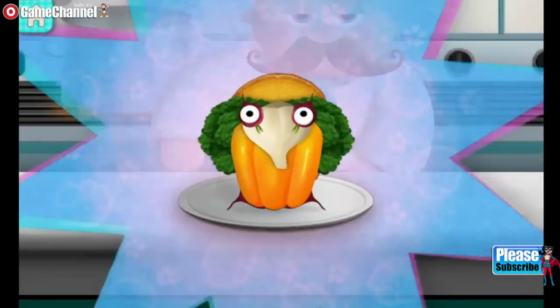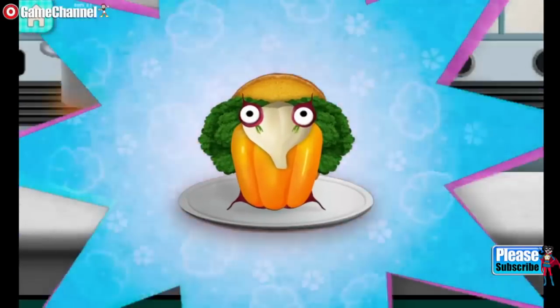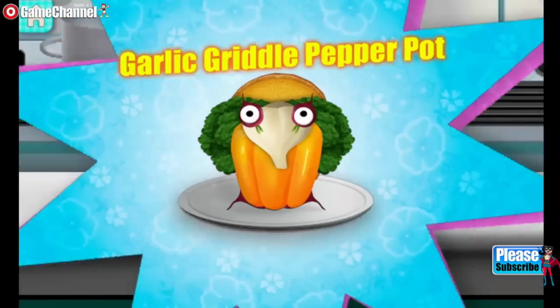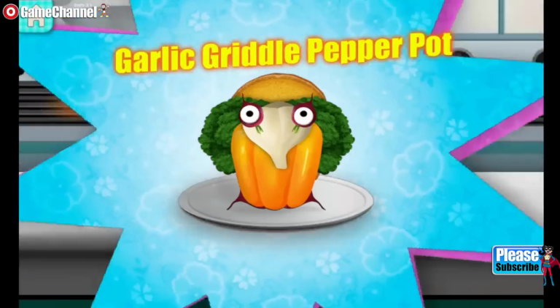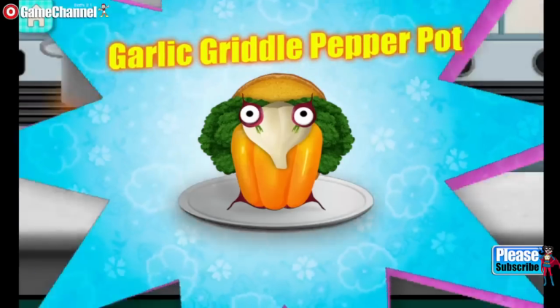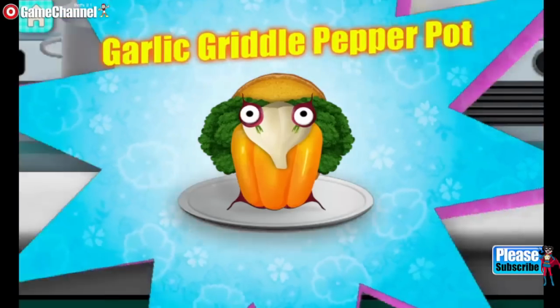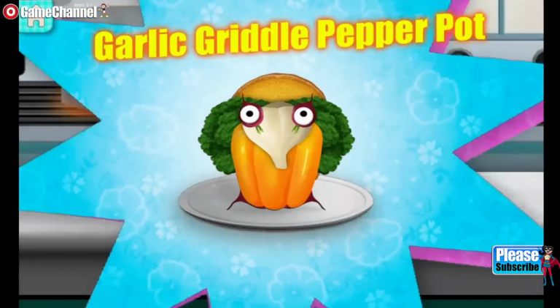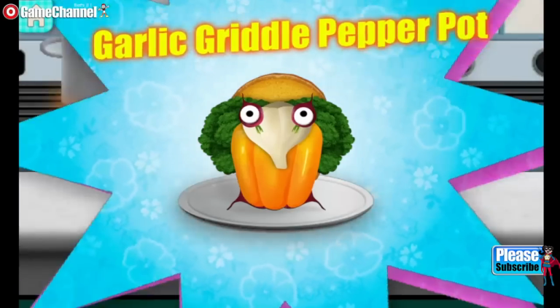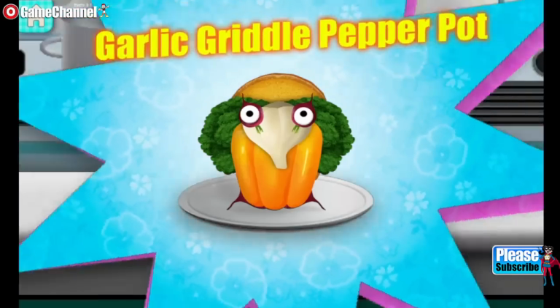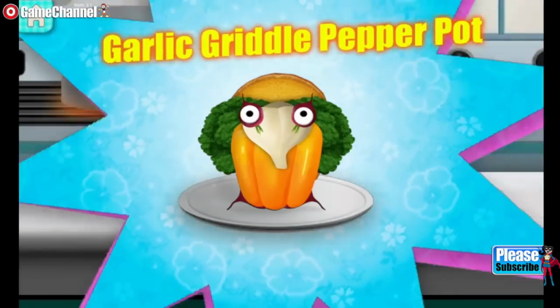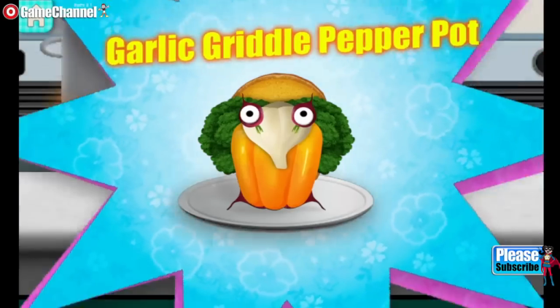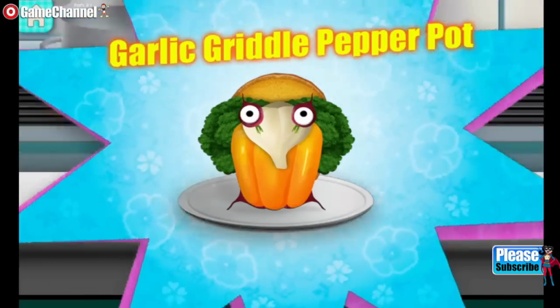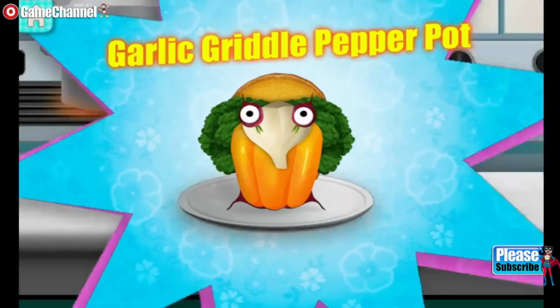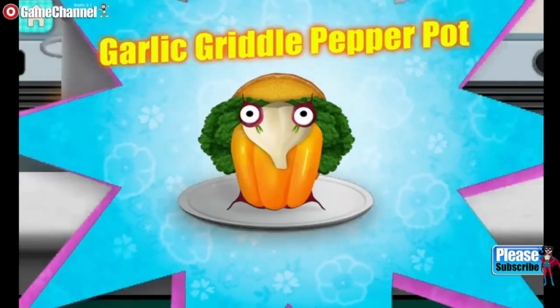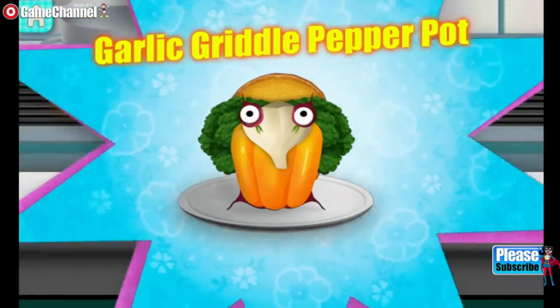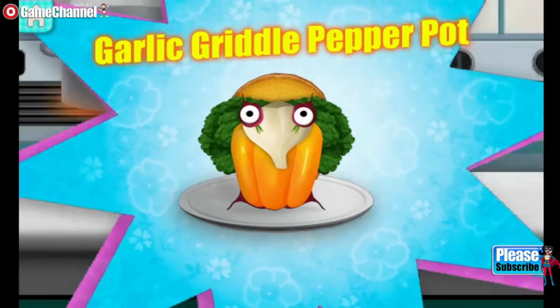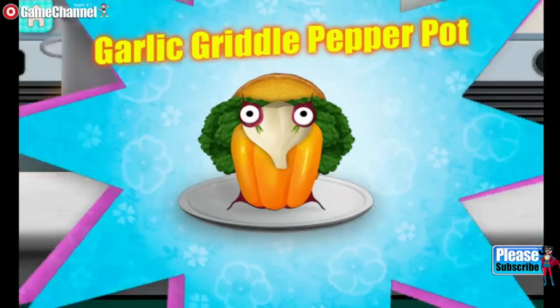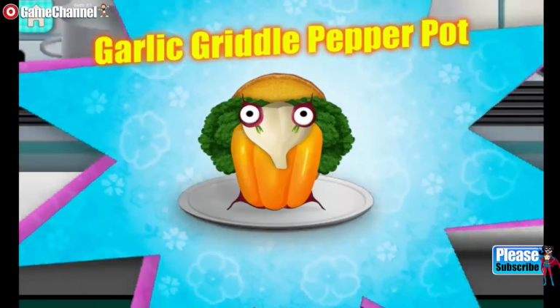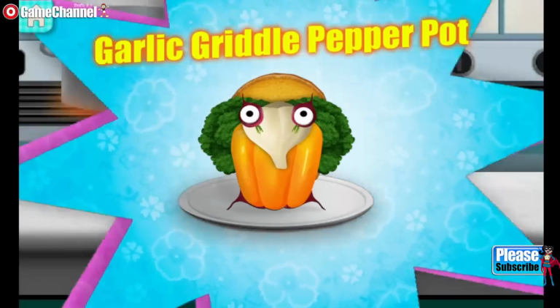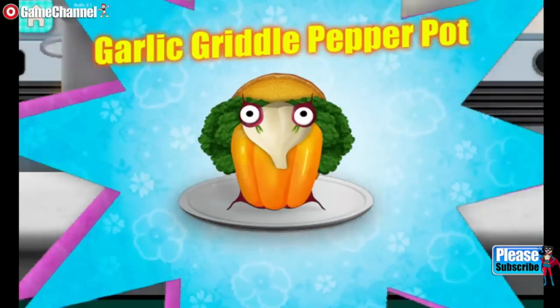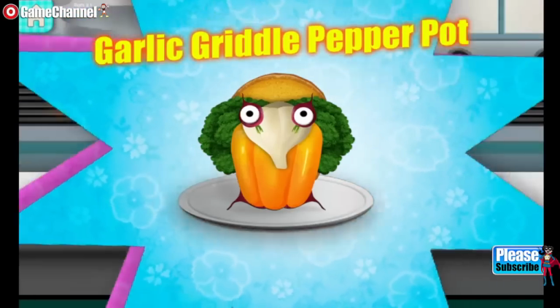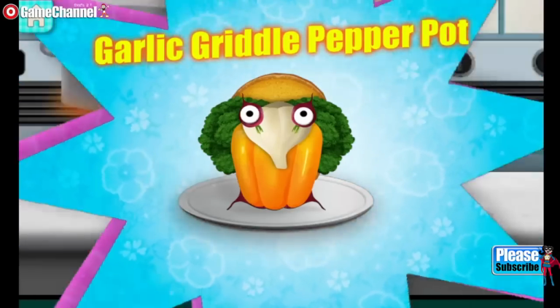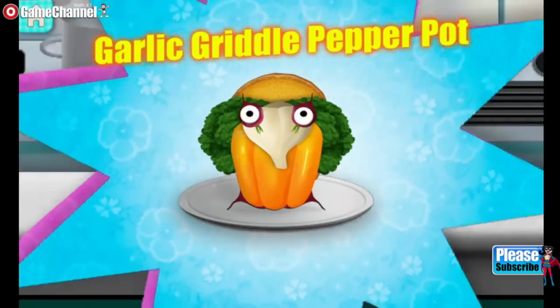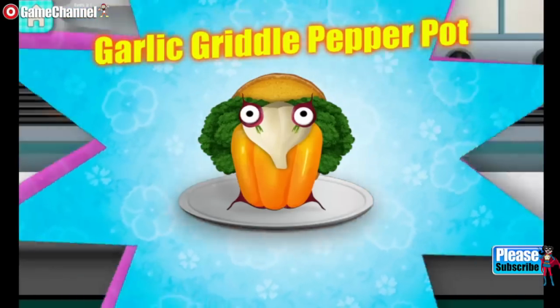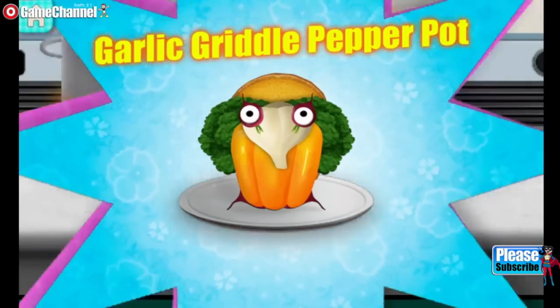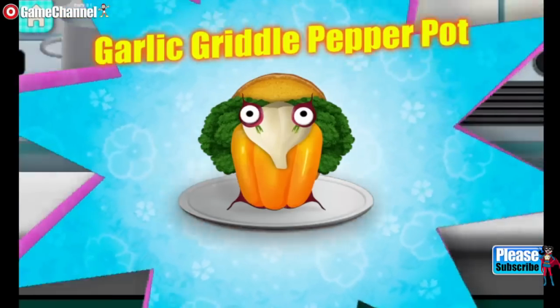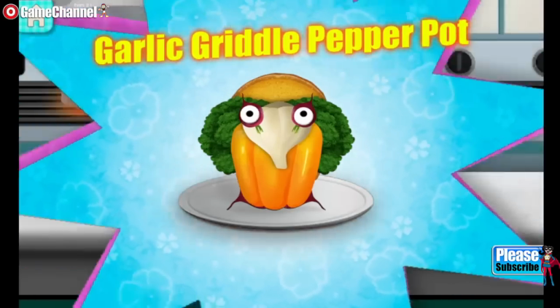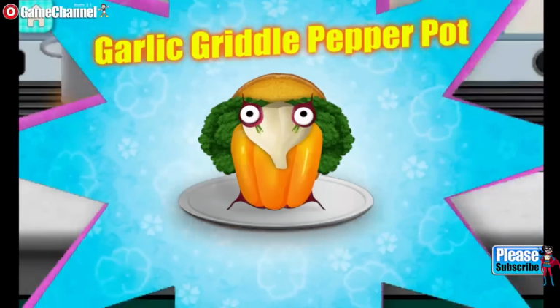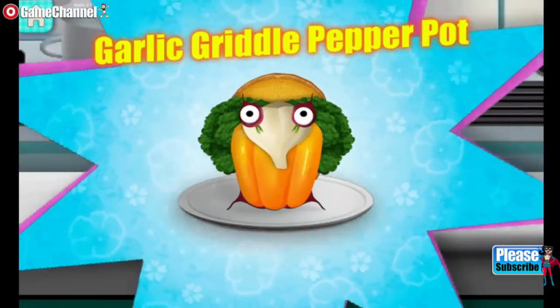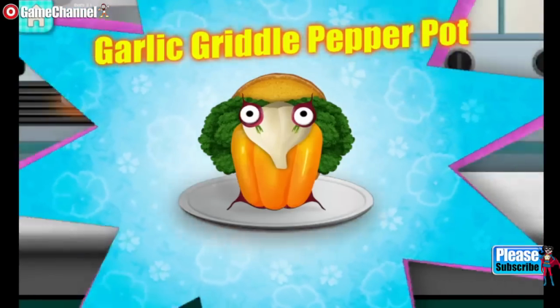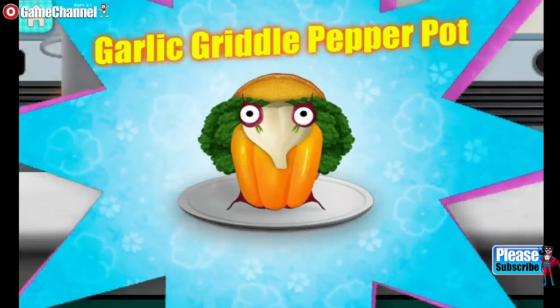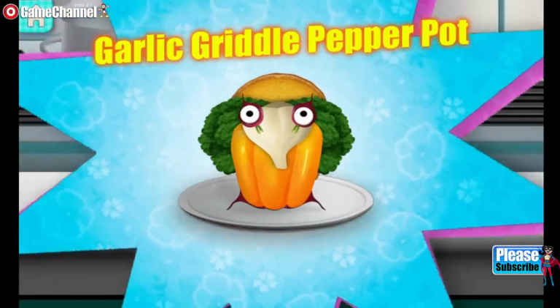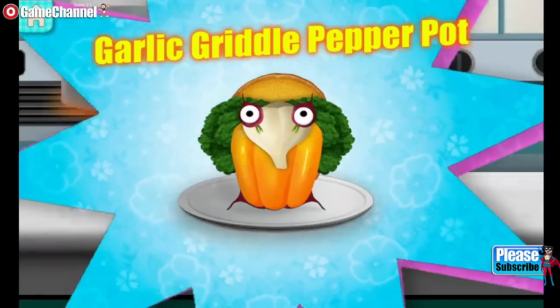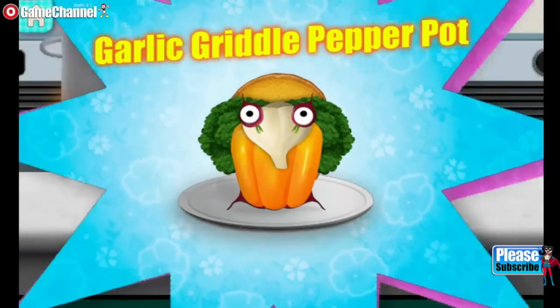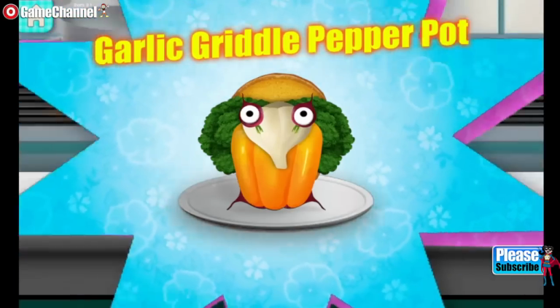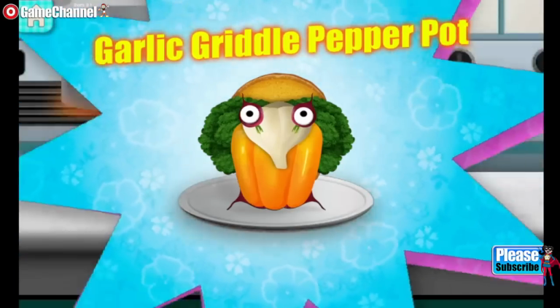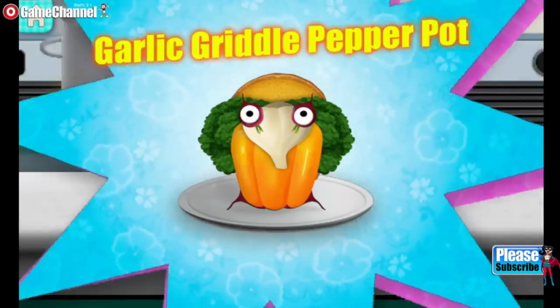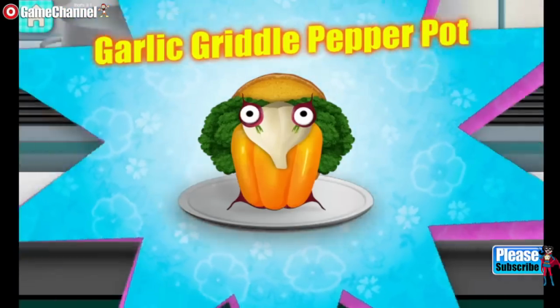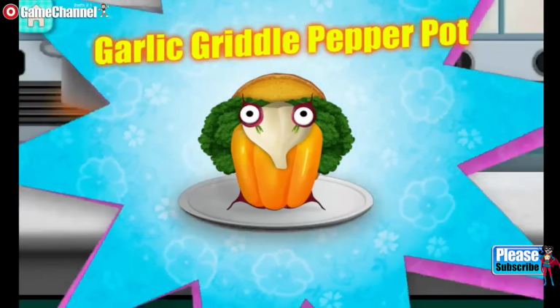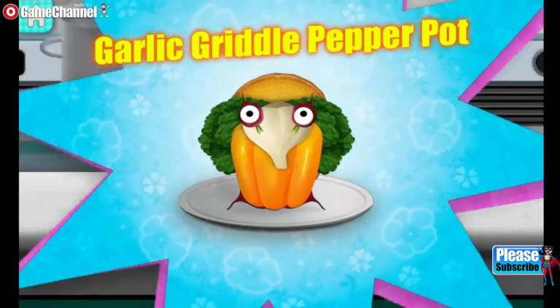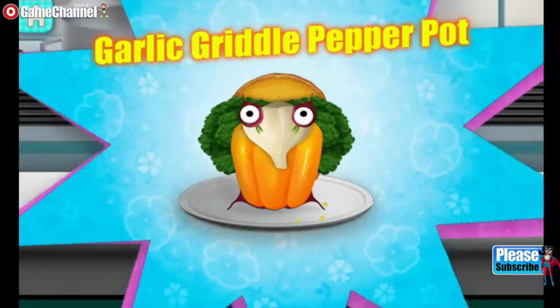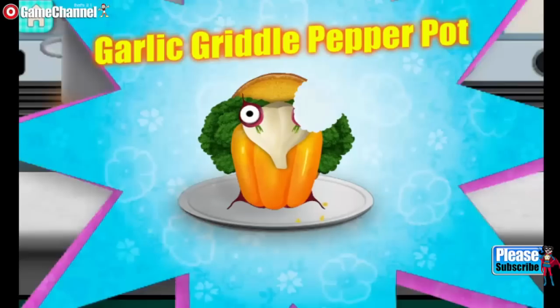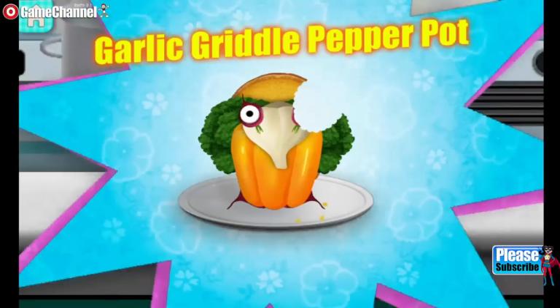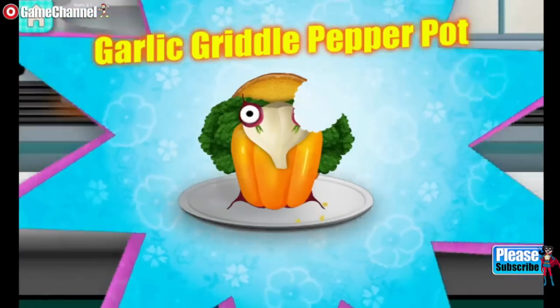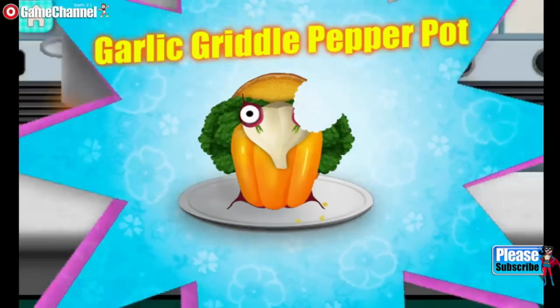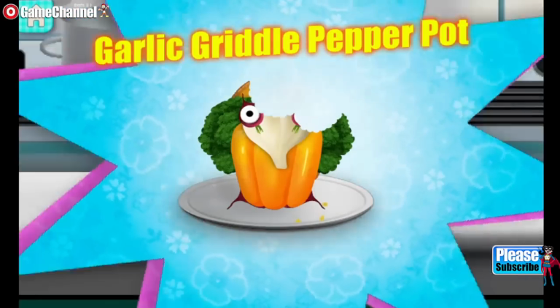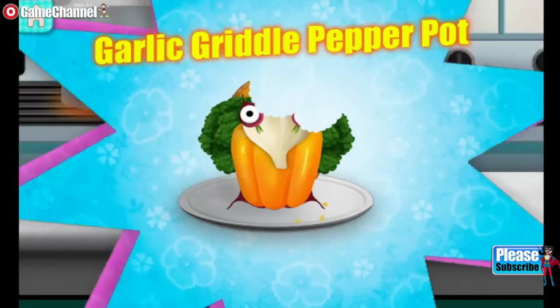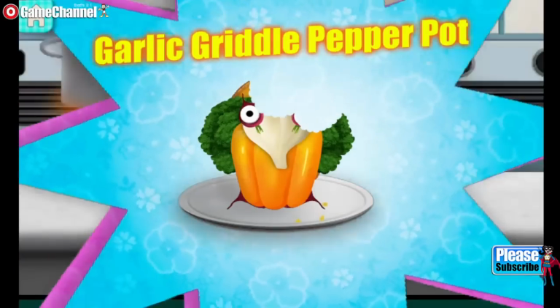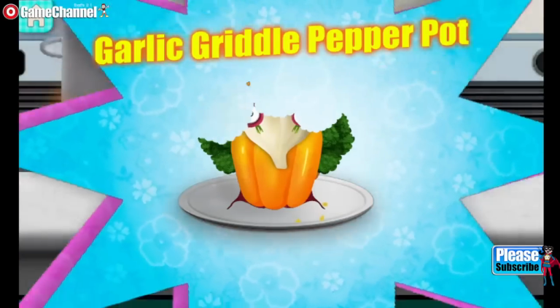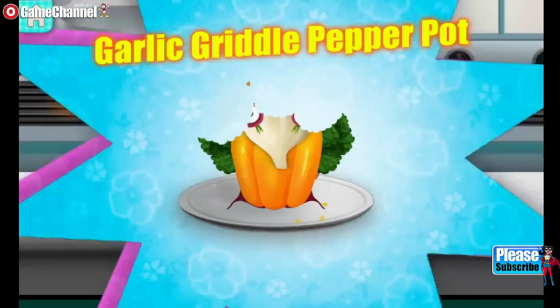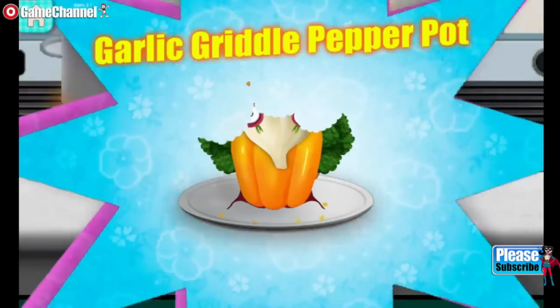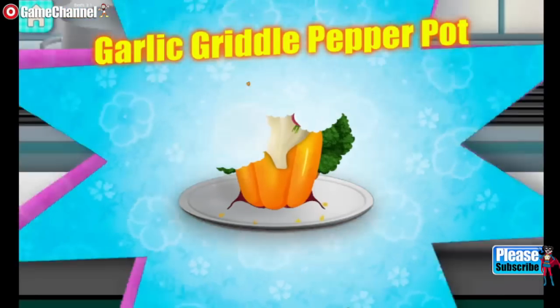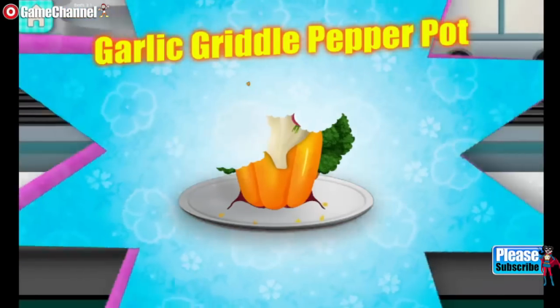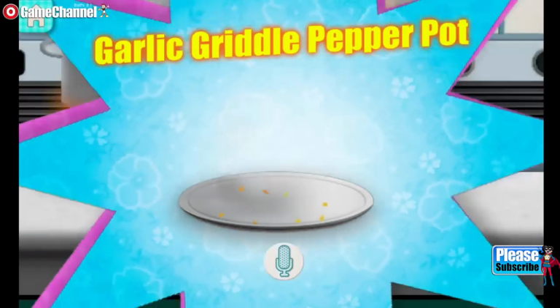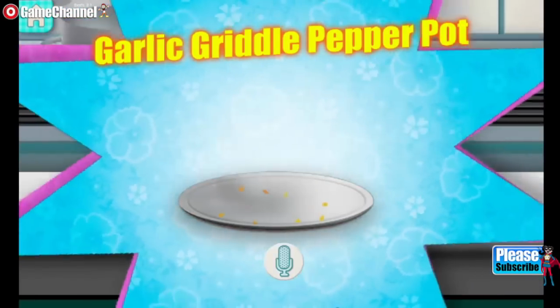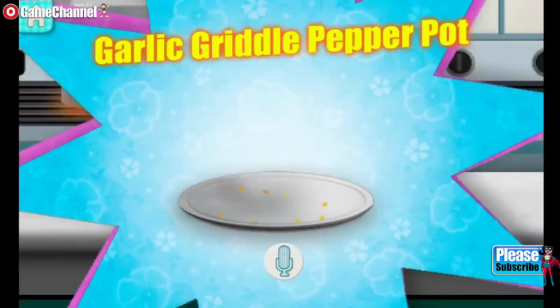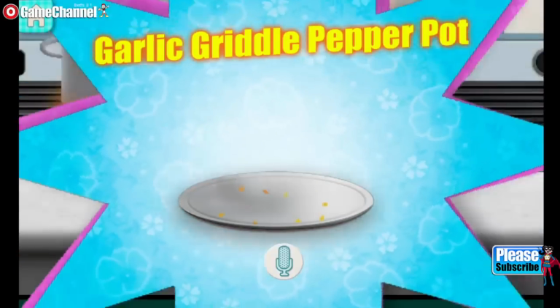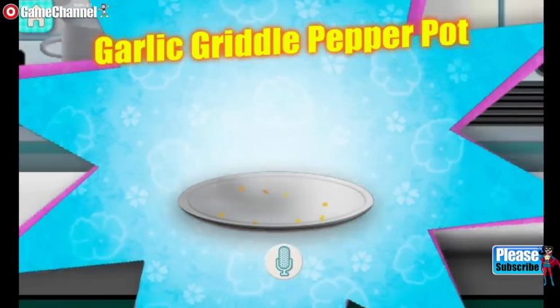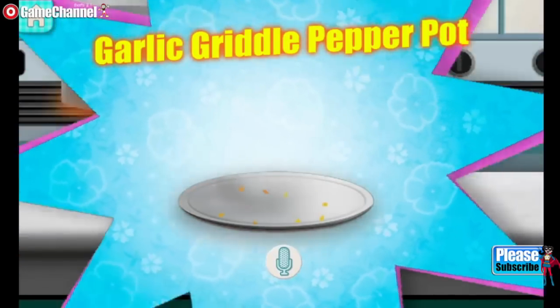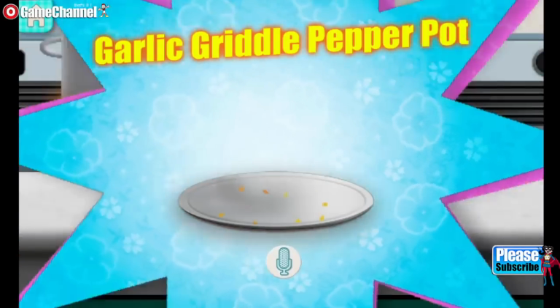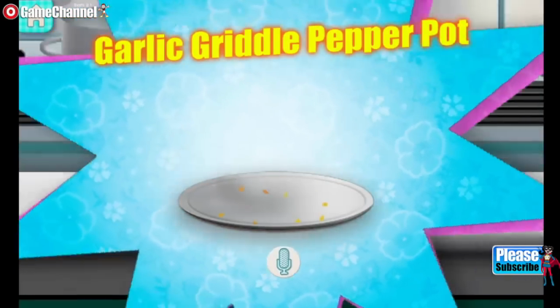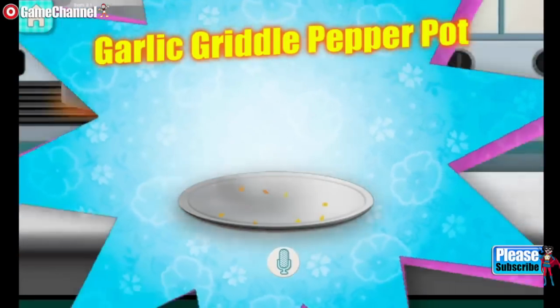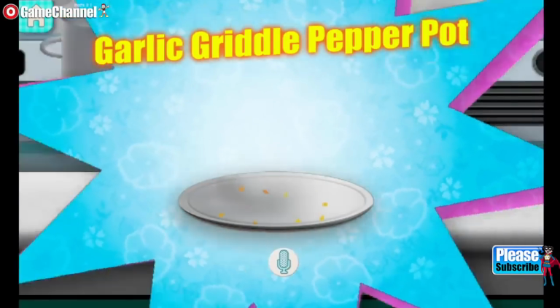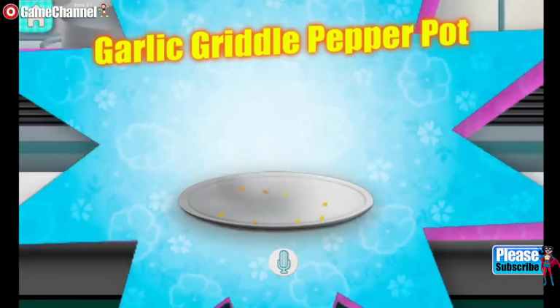Garlic griddle pepper pot! I hope you like spice. Was it tasty?